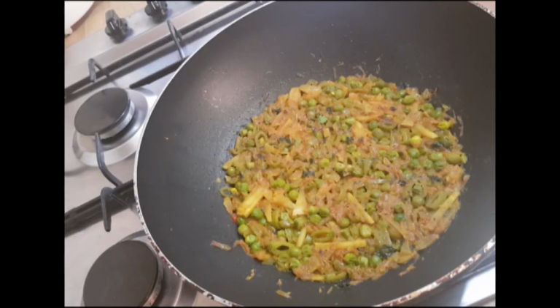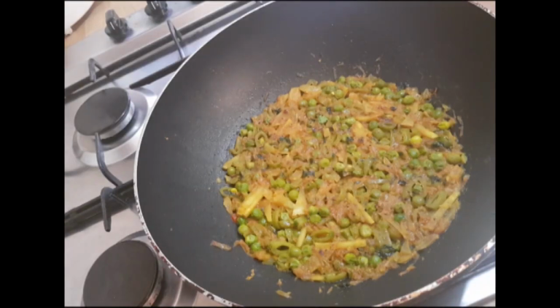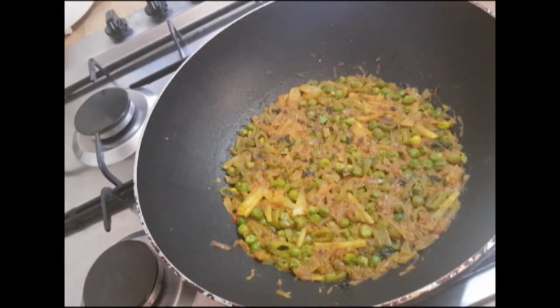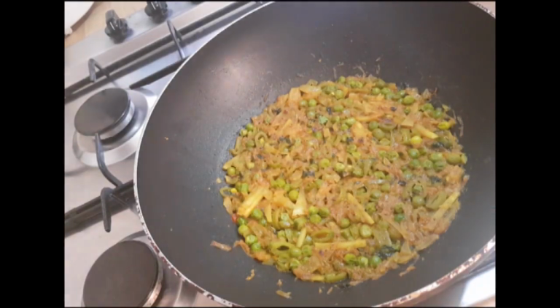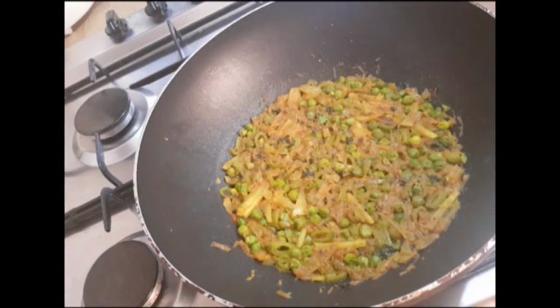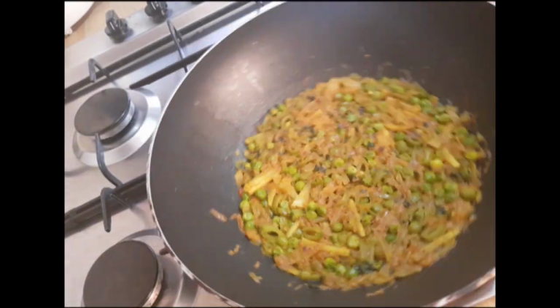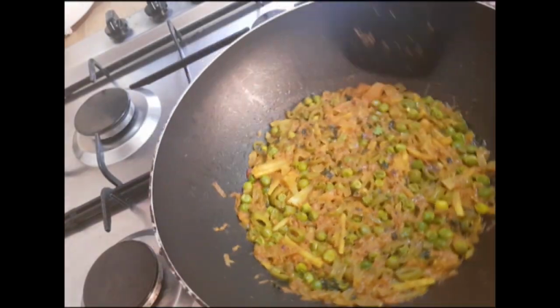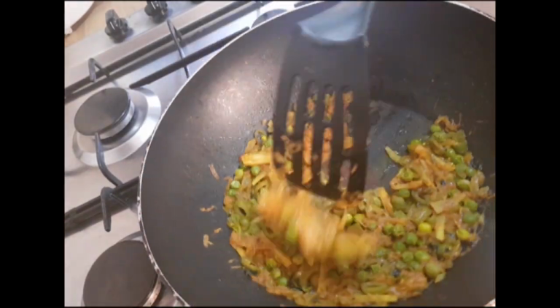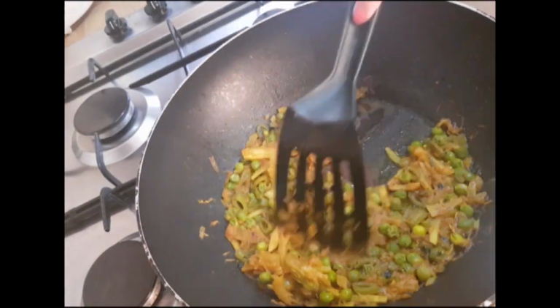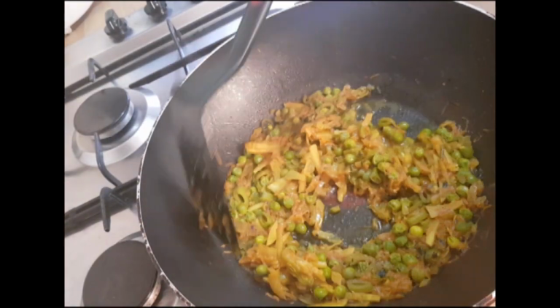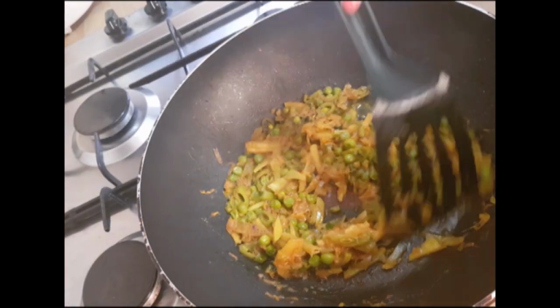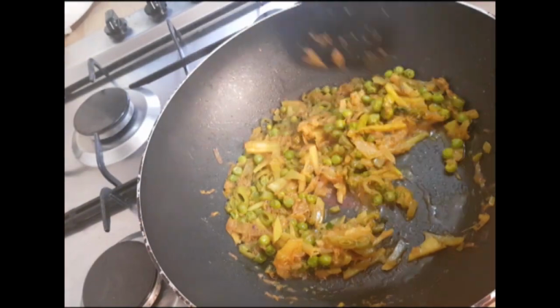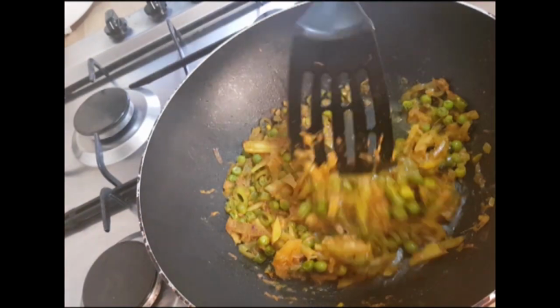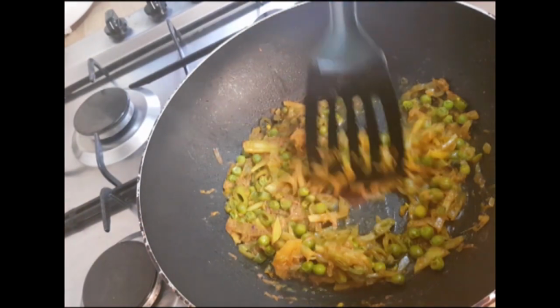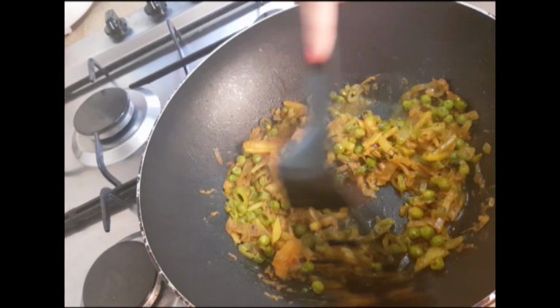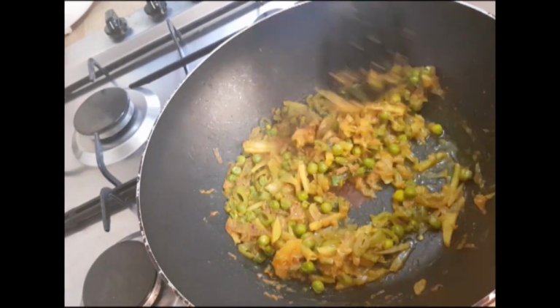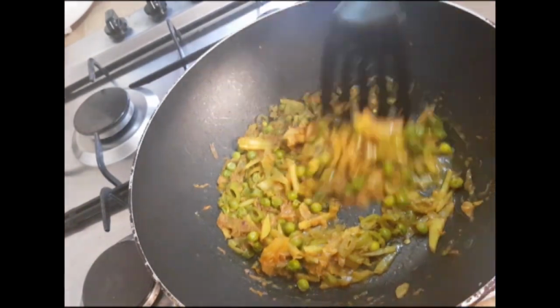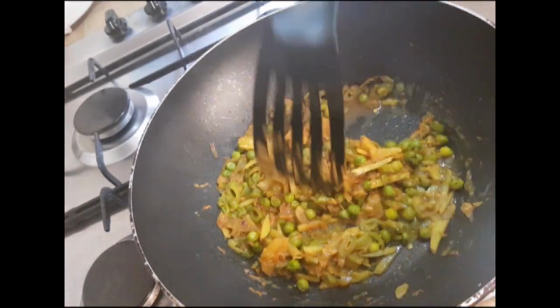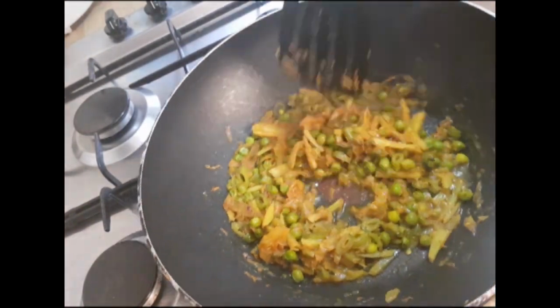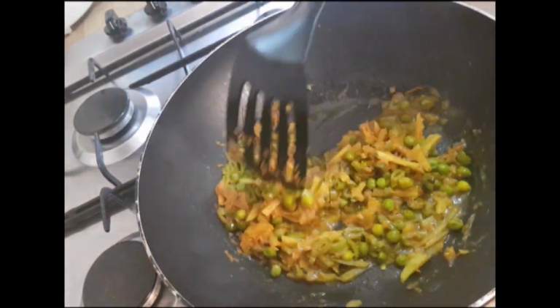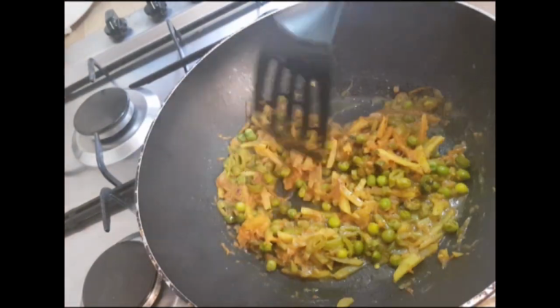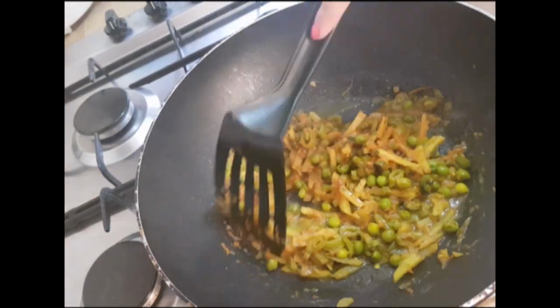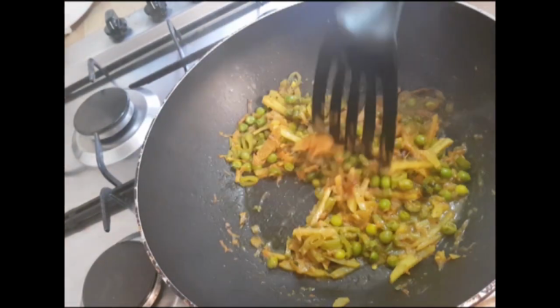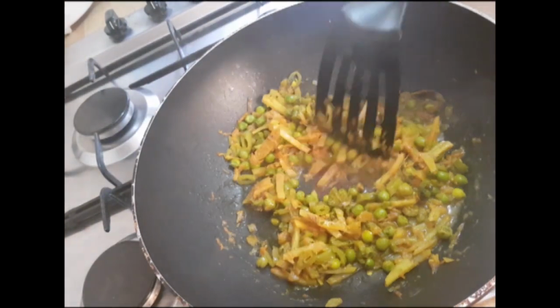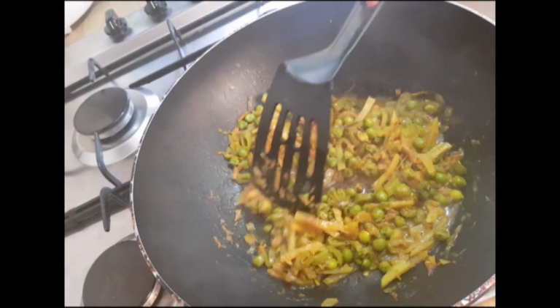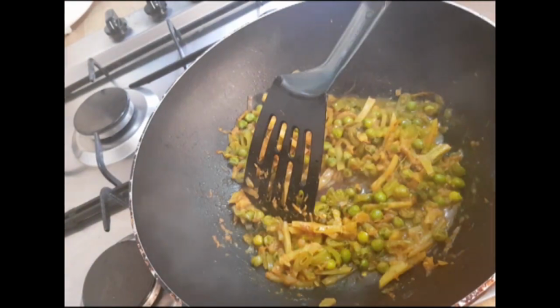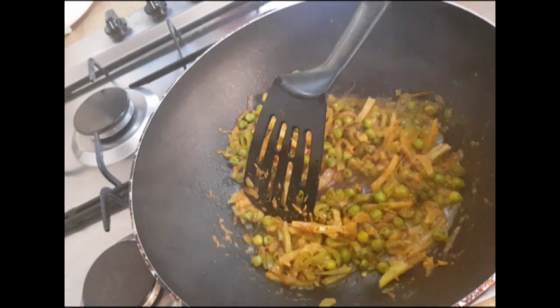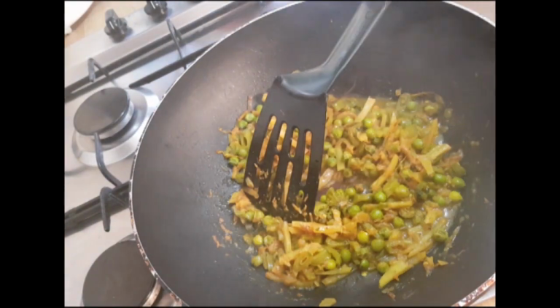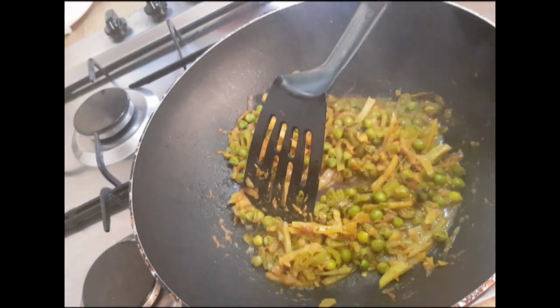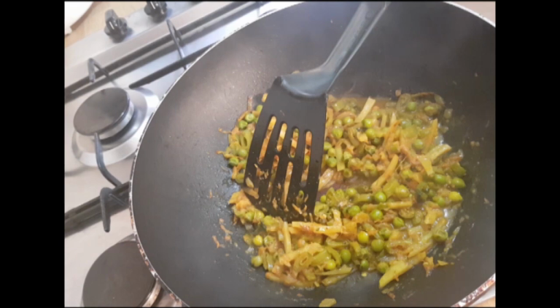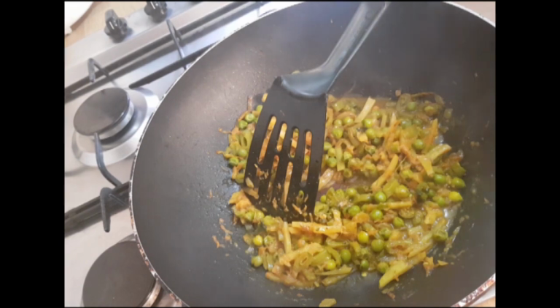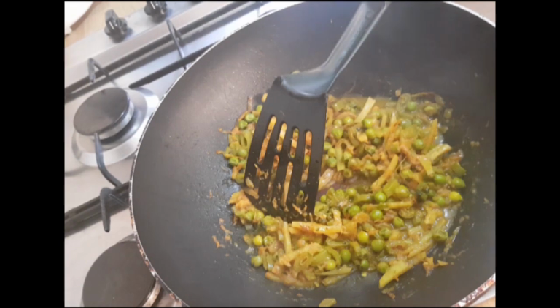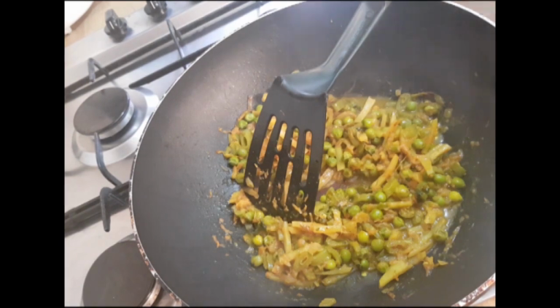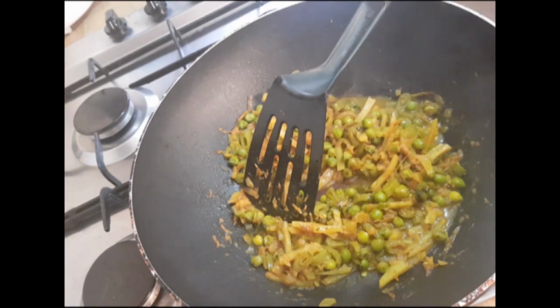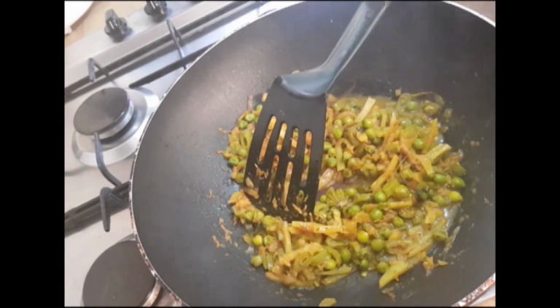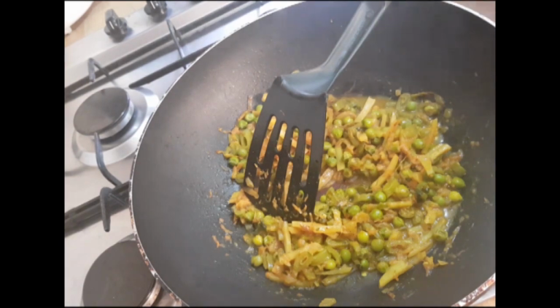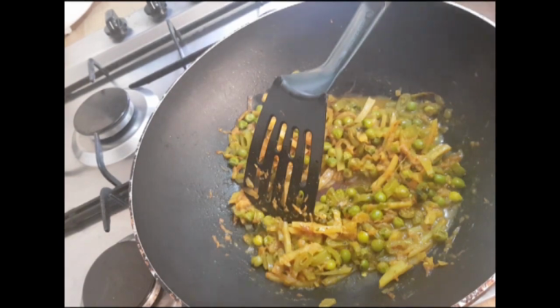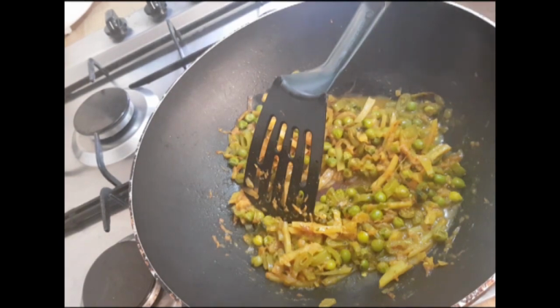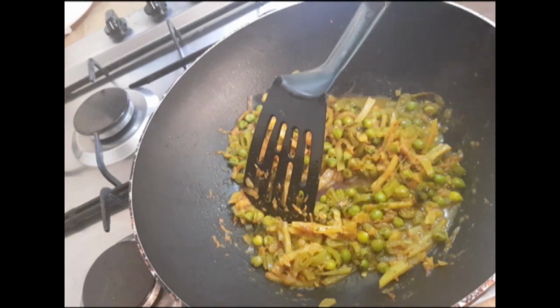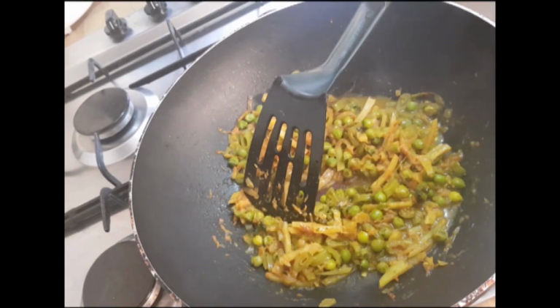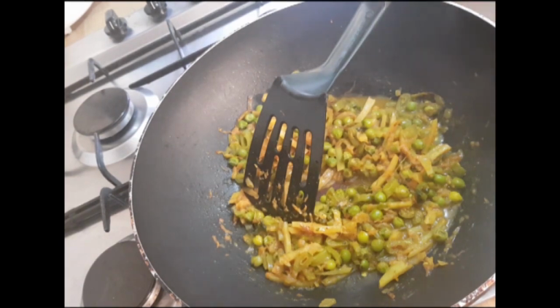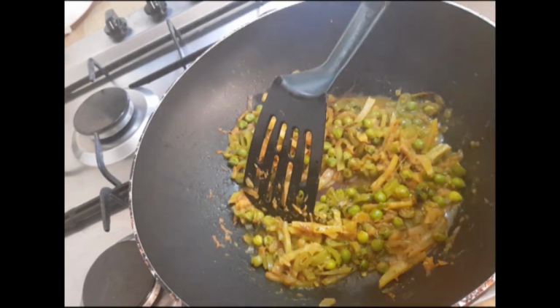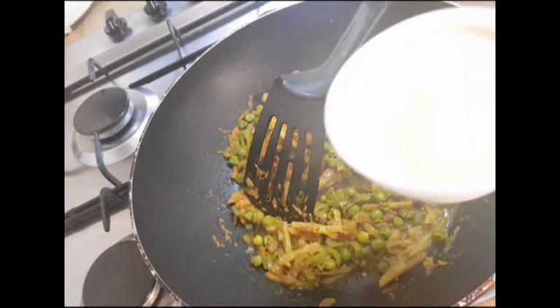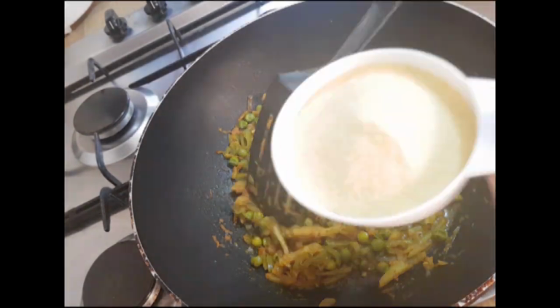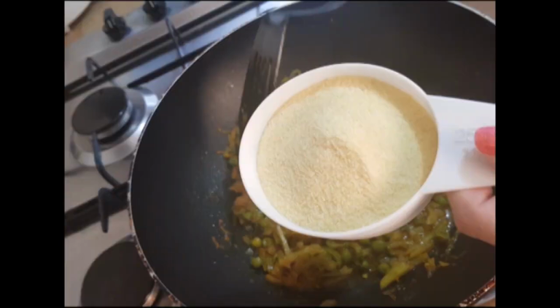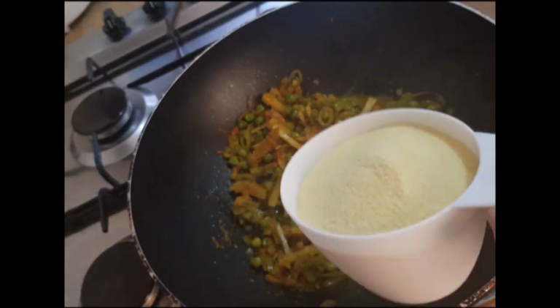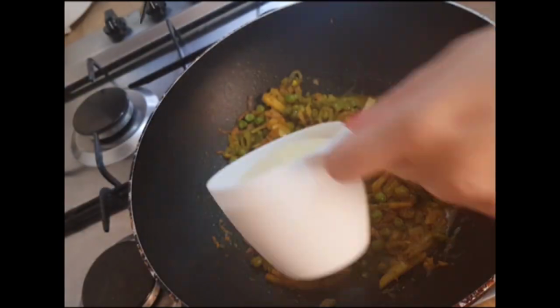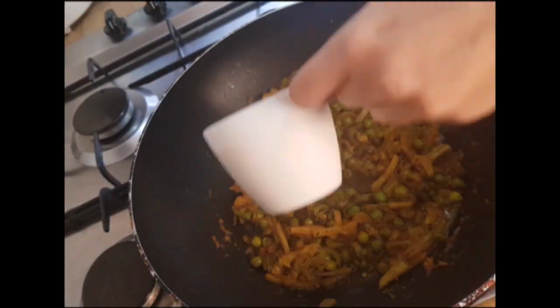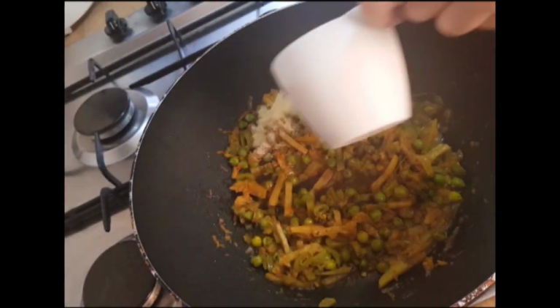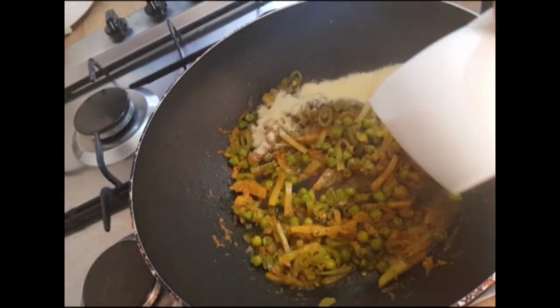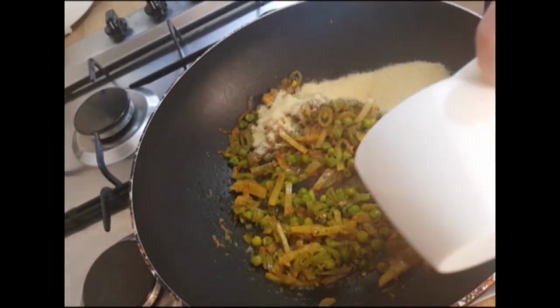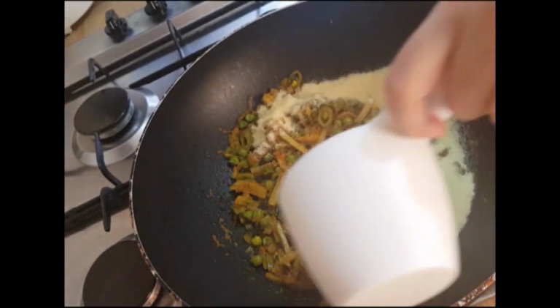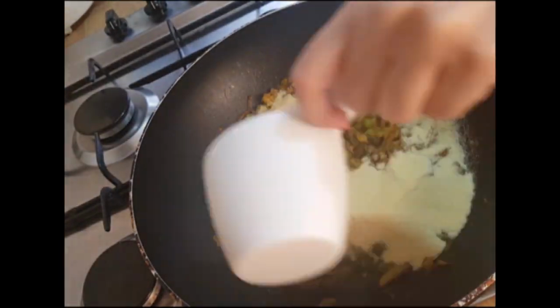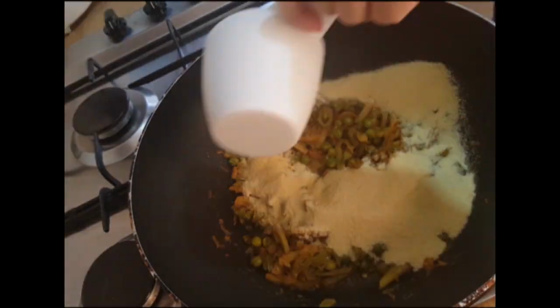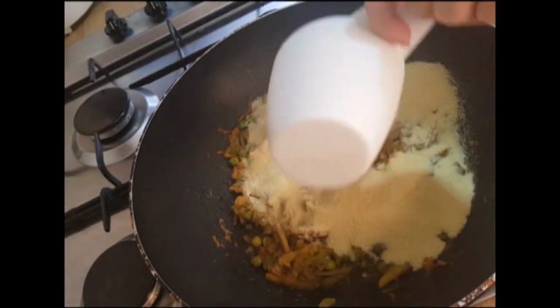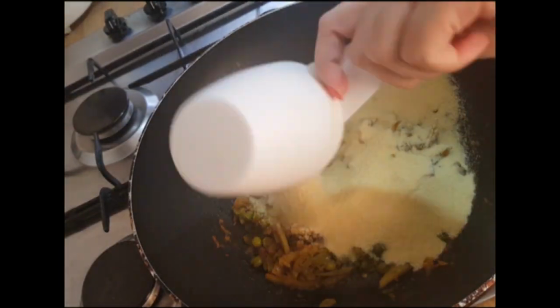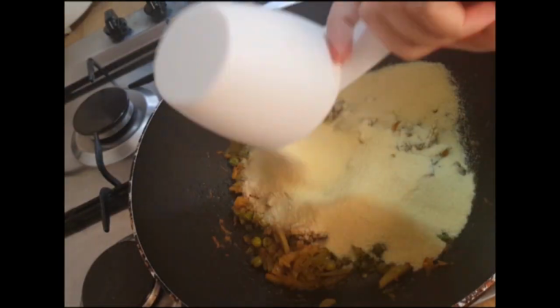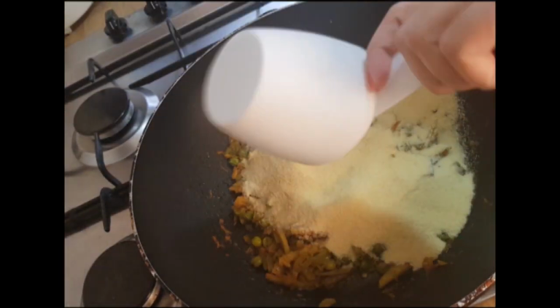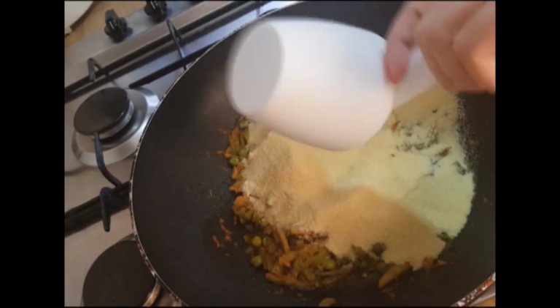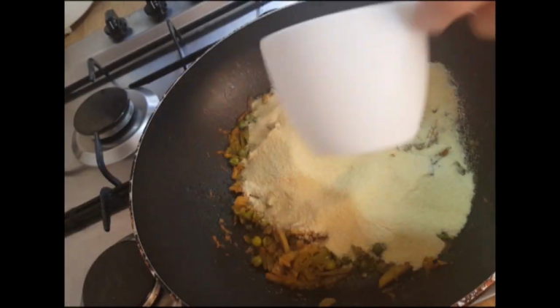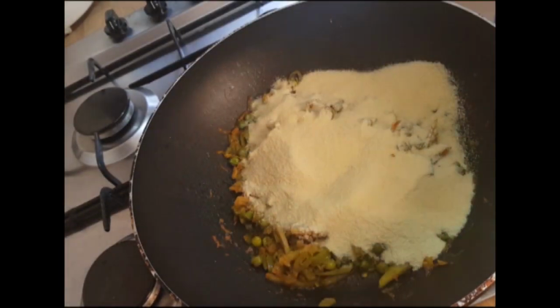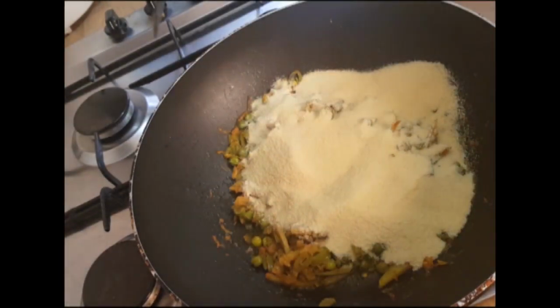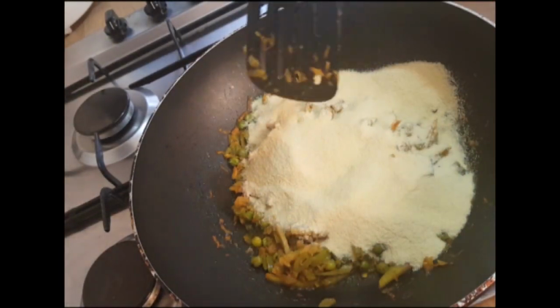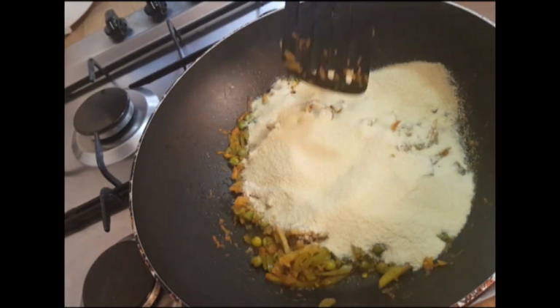Vegetables are soft enough now. Add the roasted semolina into it and mix it well. Add 2 cups of water and cook it for a while.